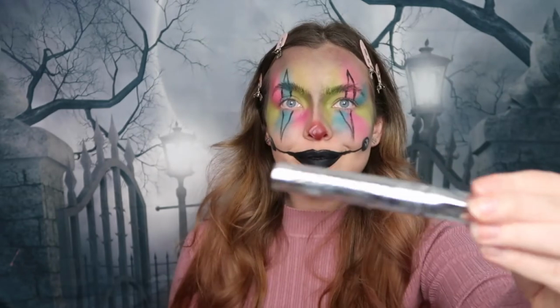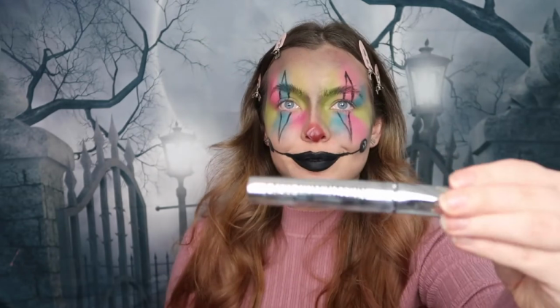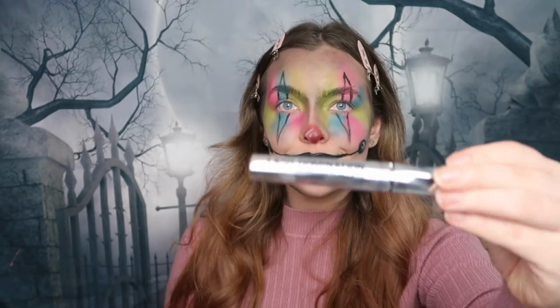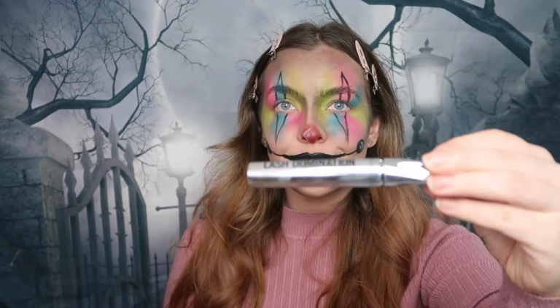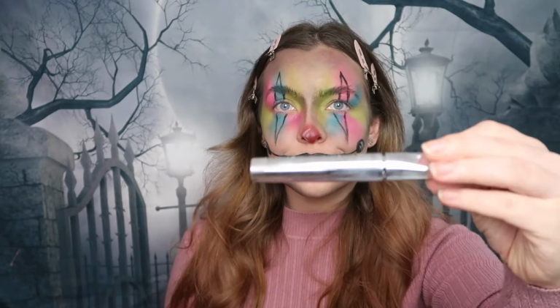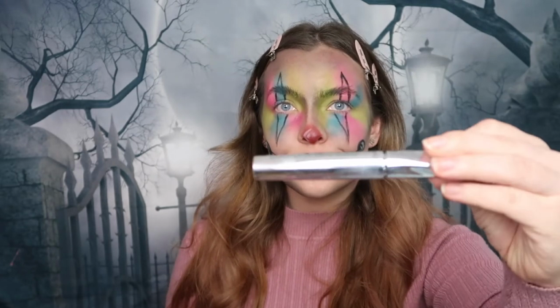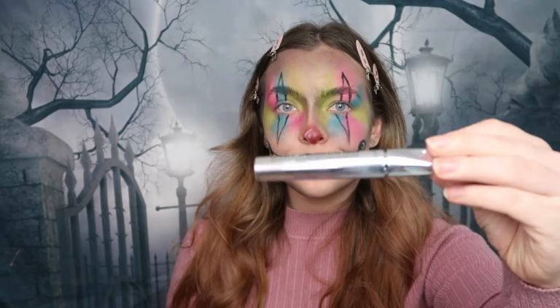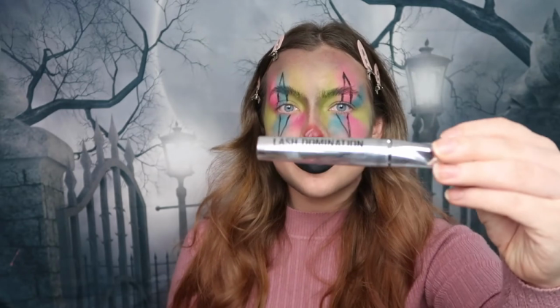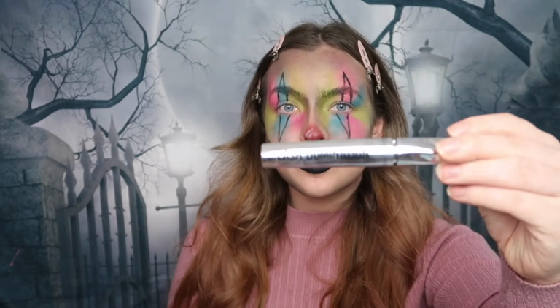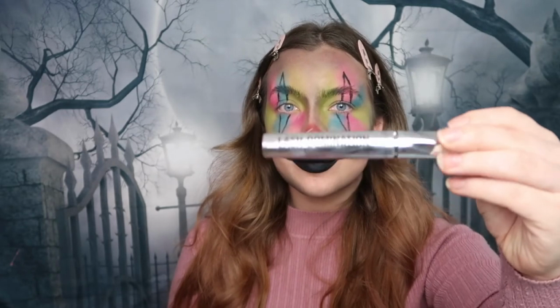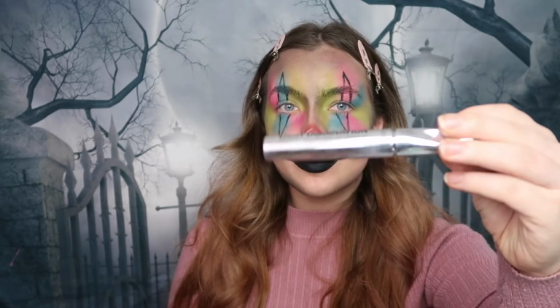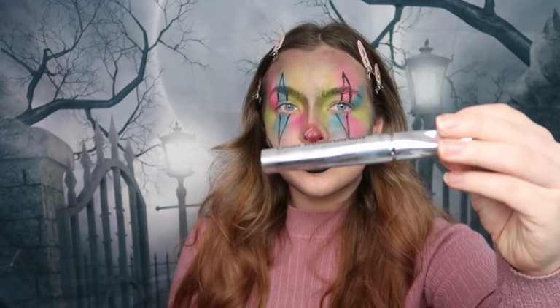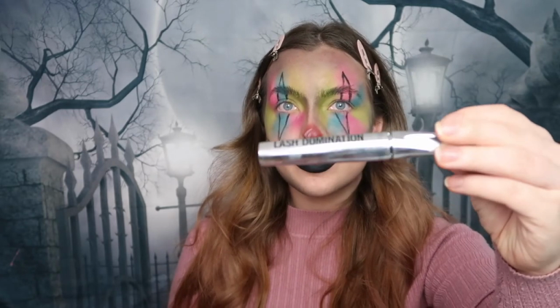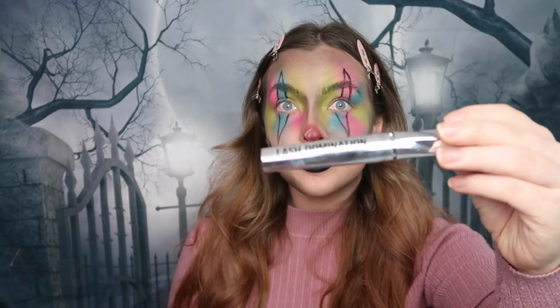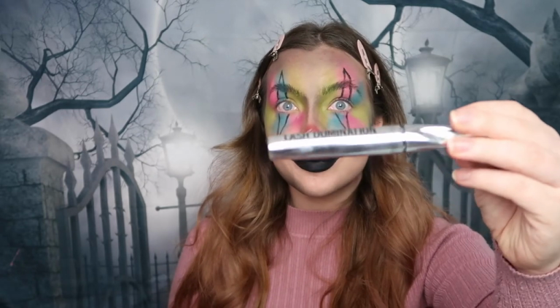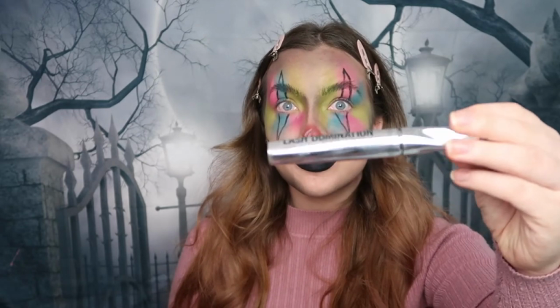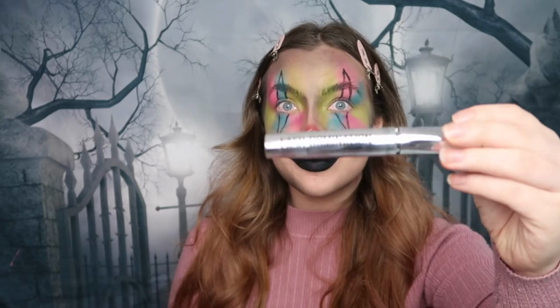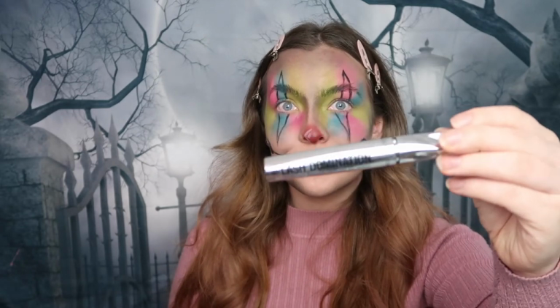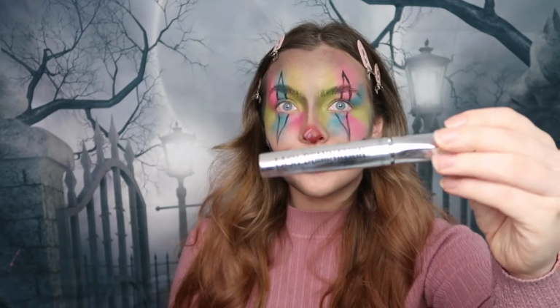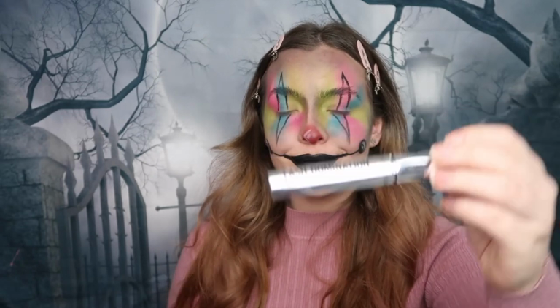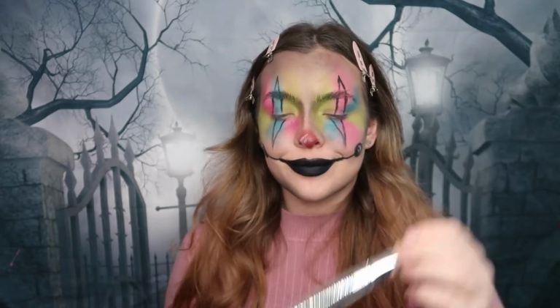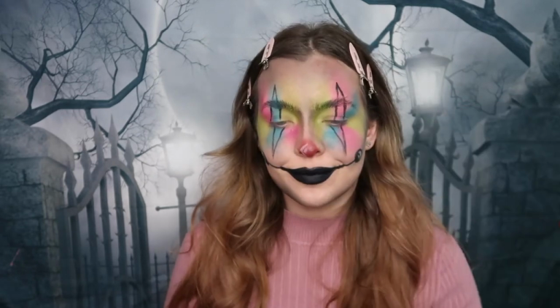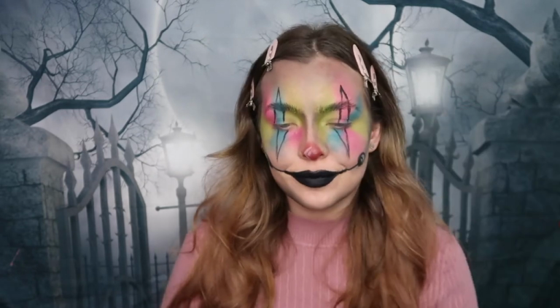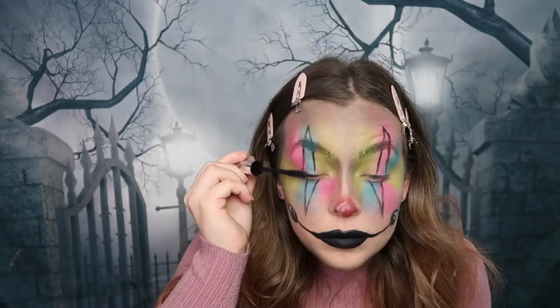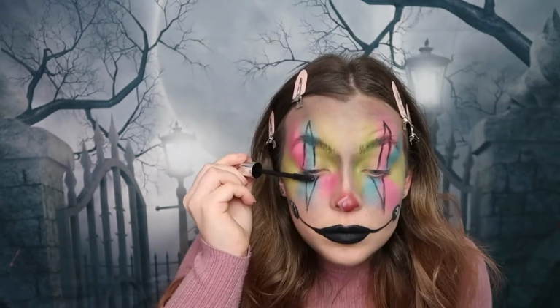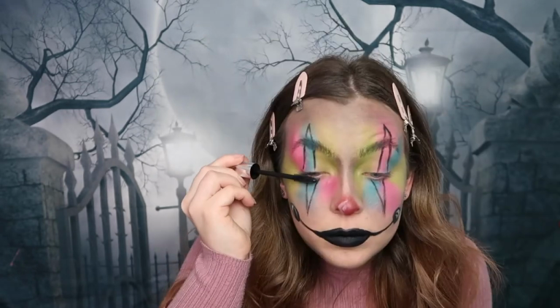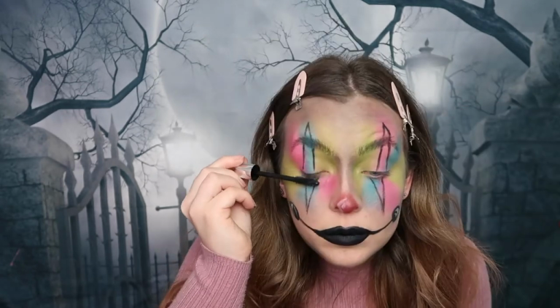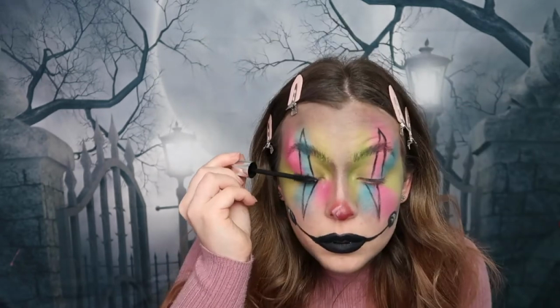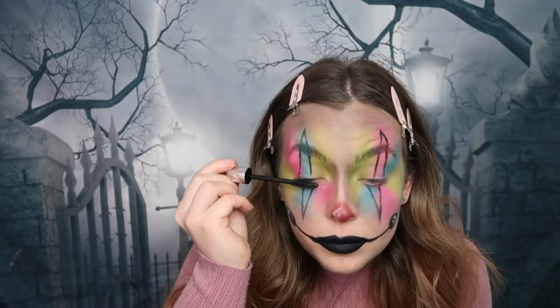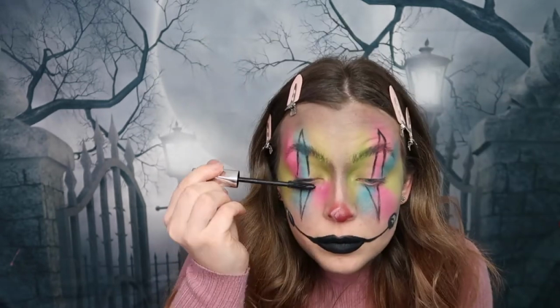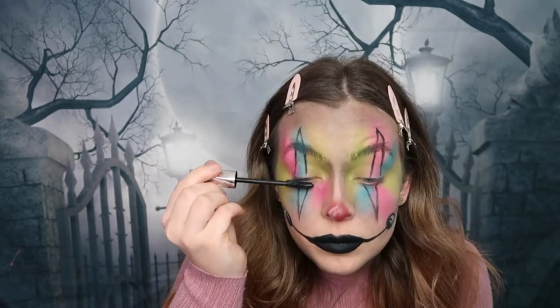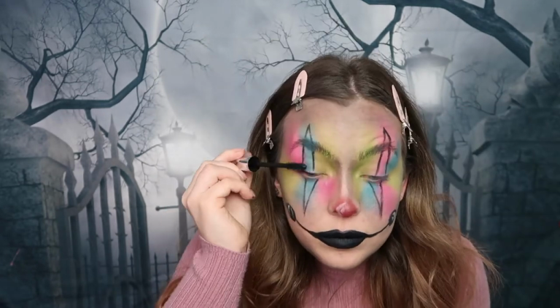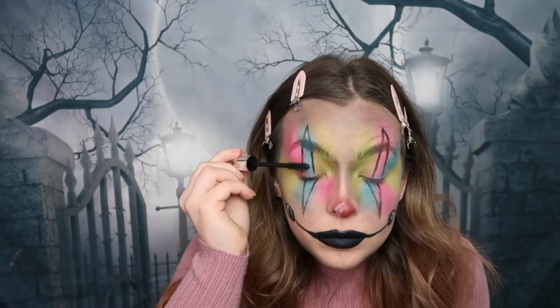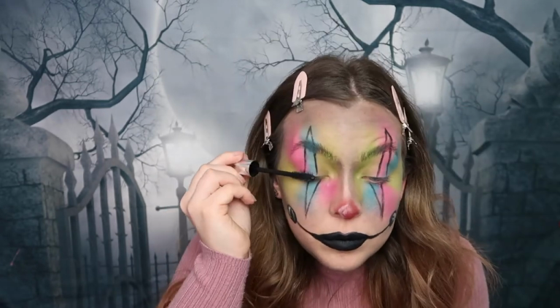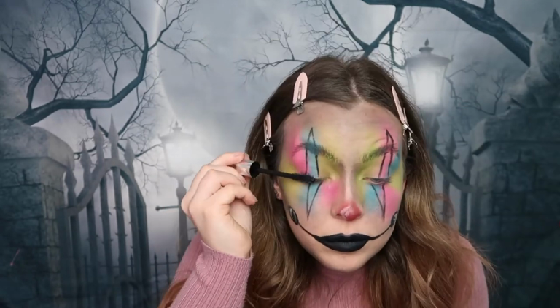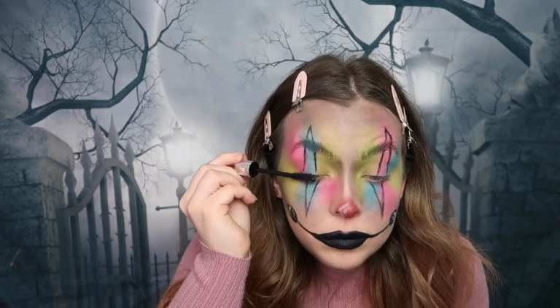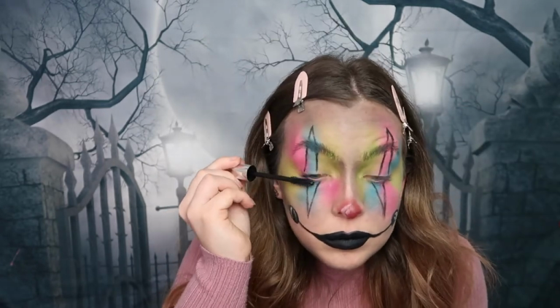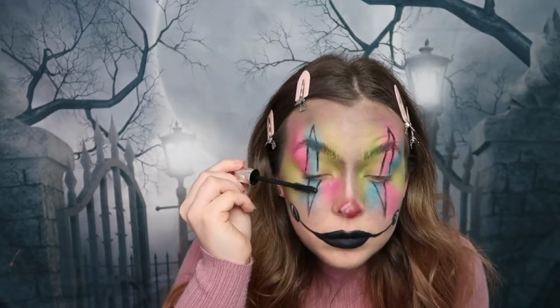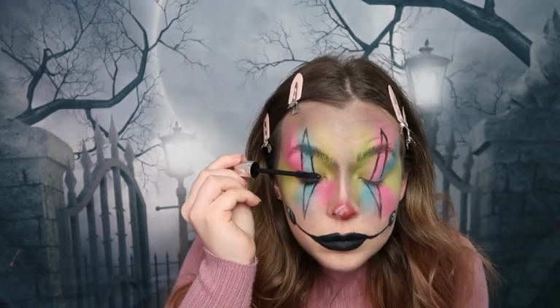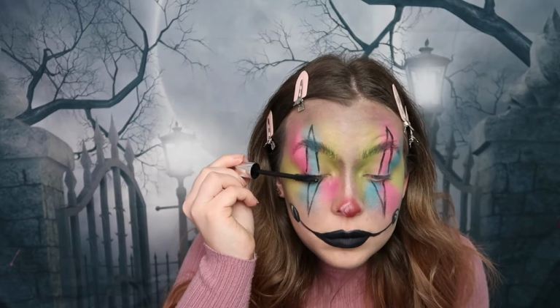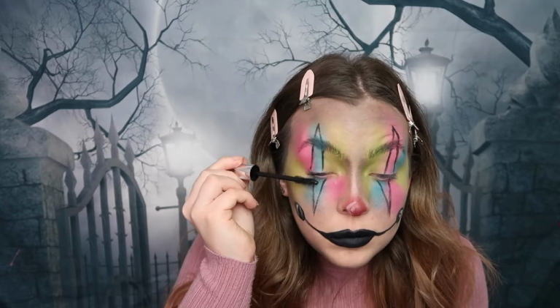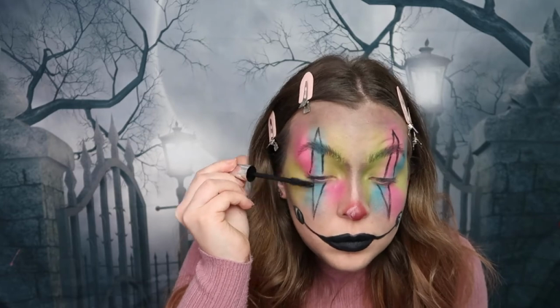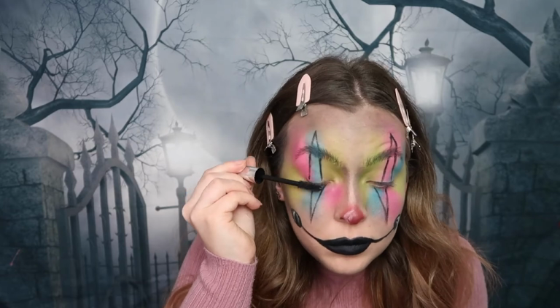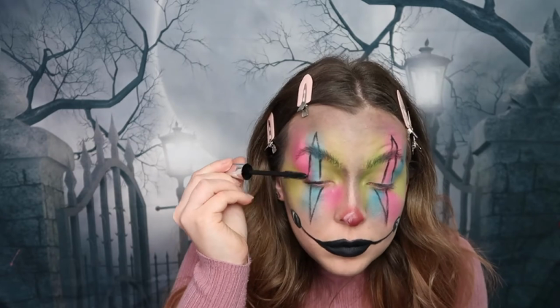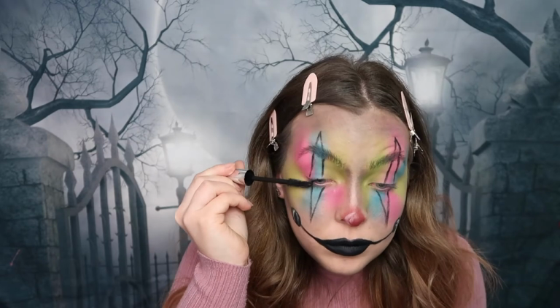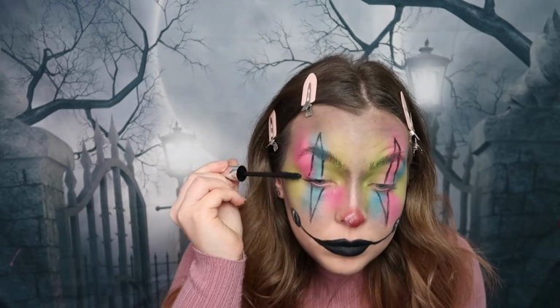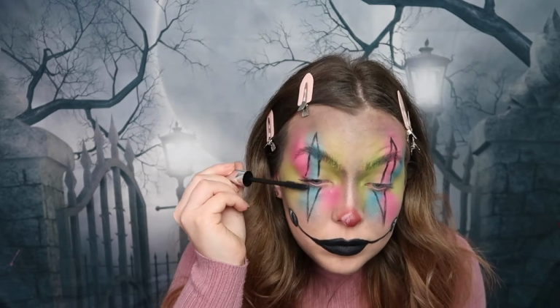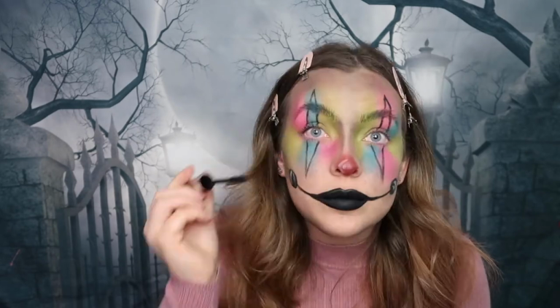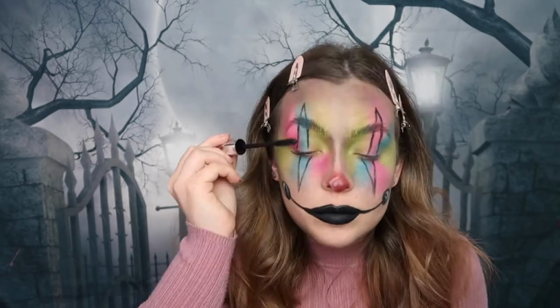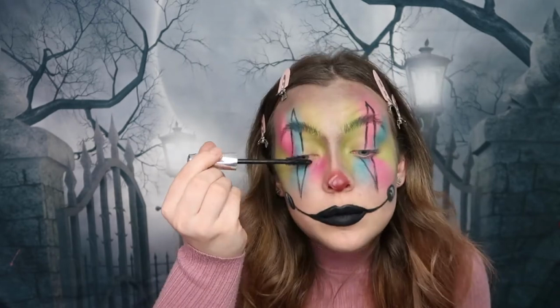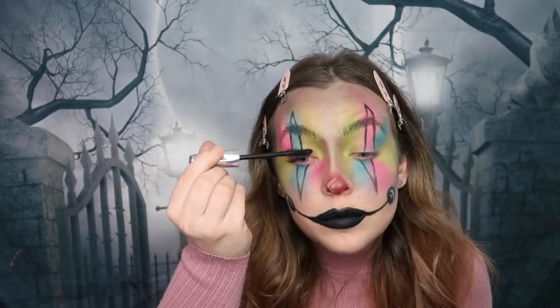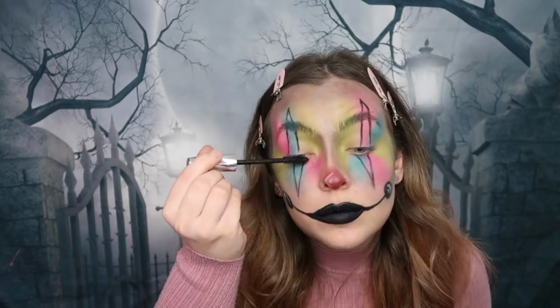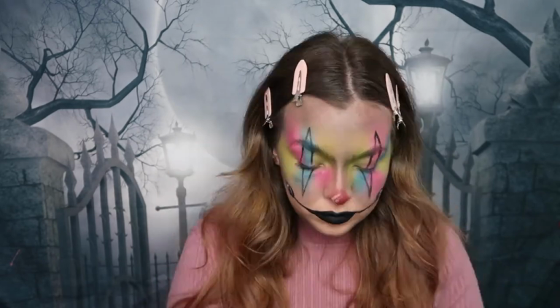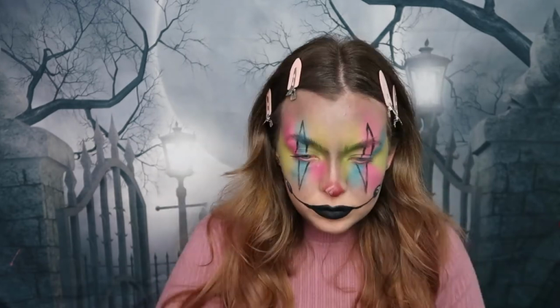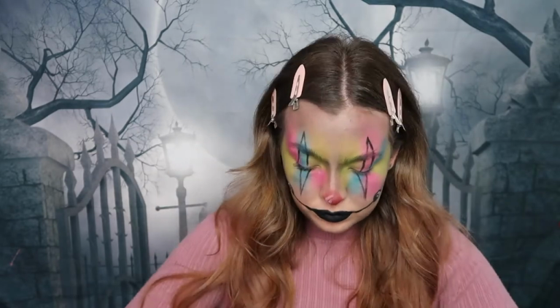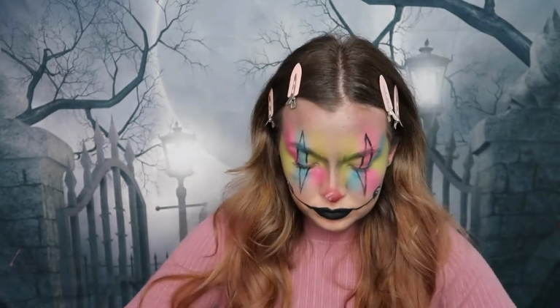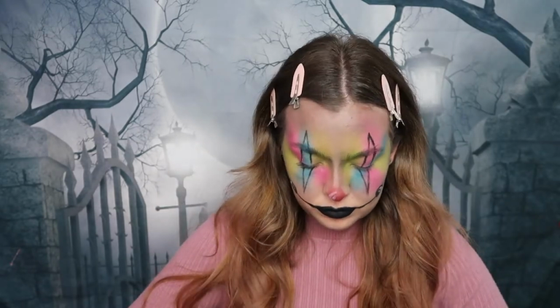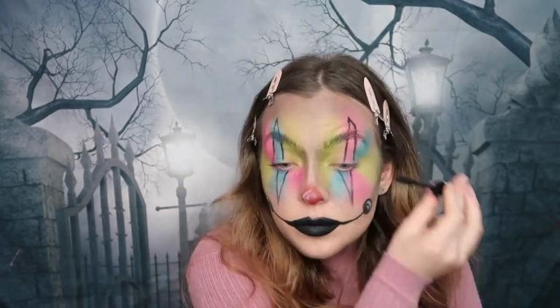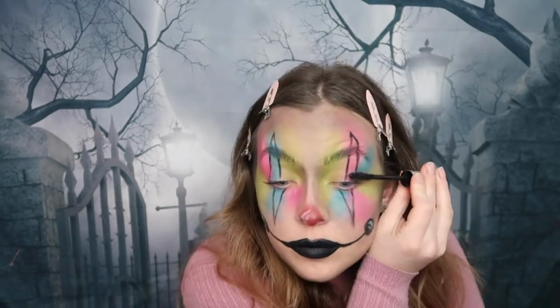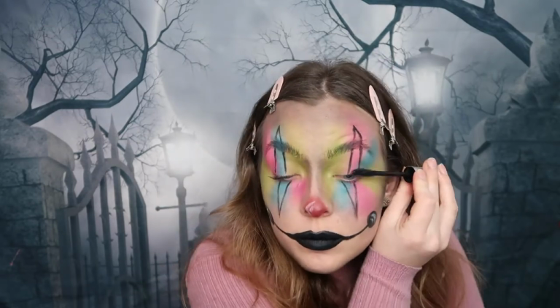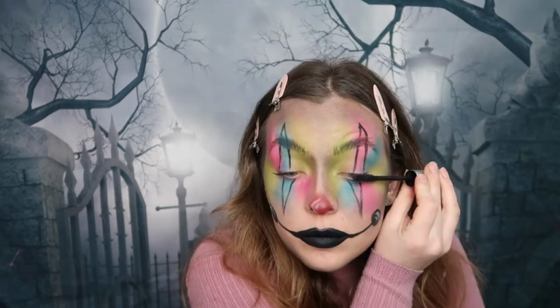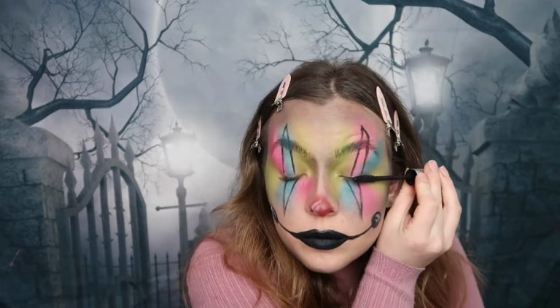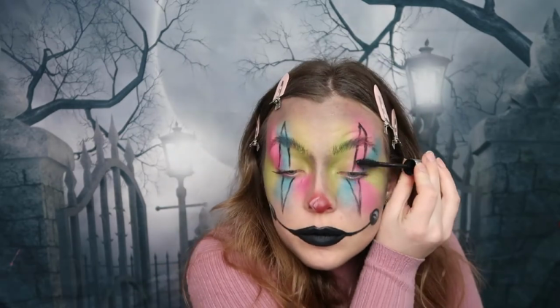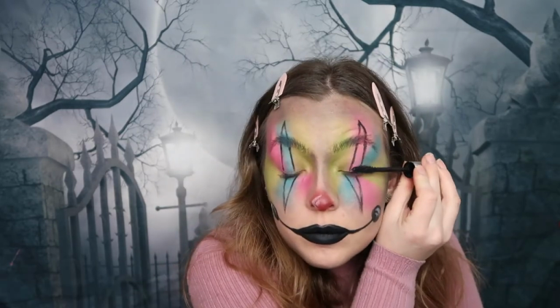For my eyes I'm using this Lash Domination Mascara by Bare Minerals, which comes in a duo set, and I'm using this on the top and bottom lashes.